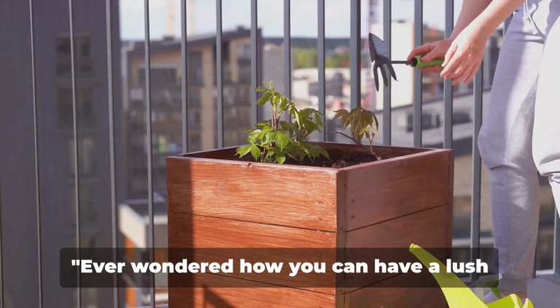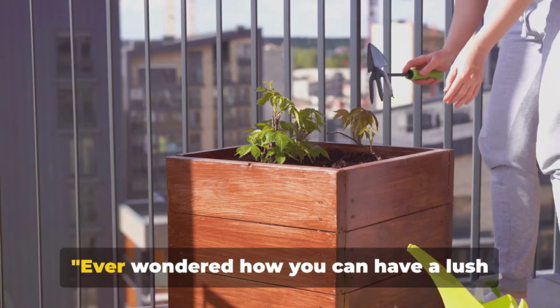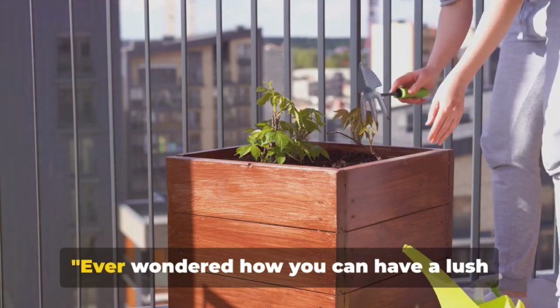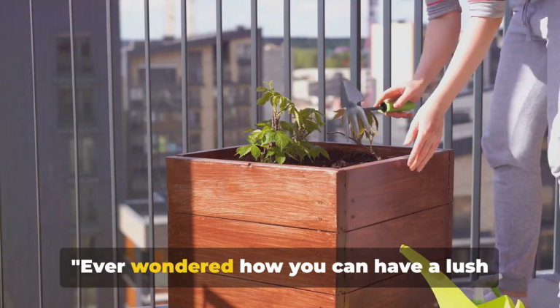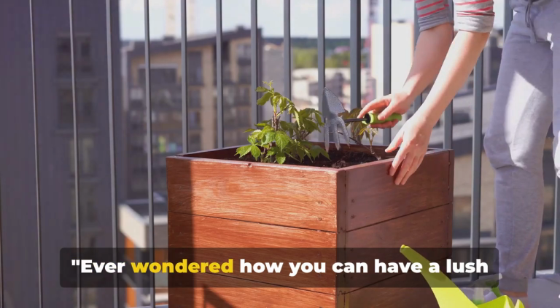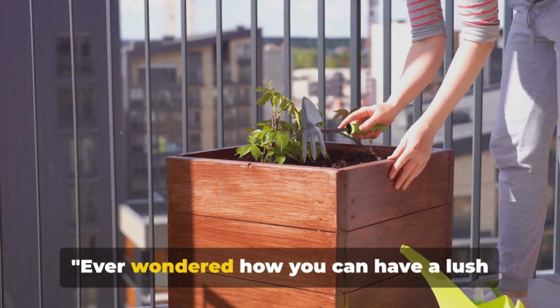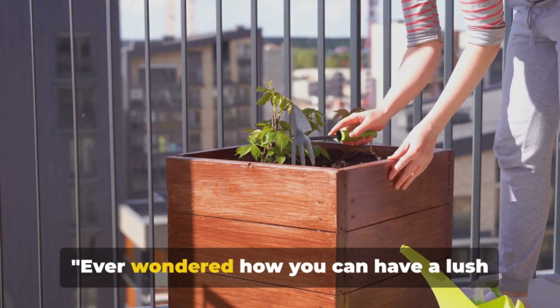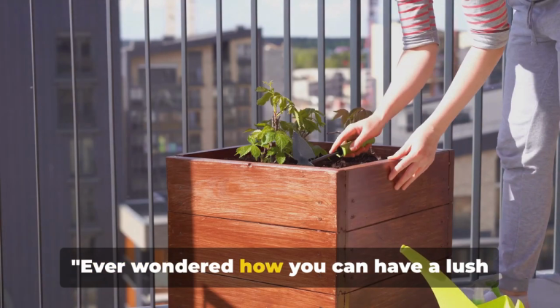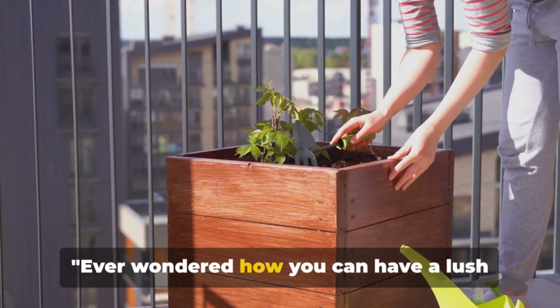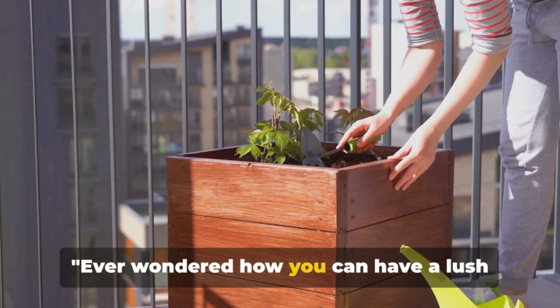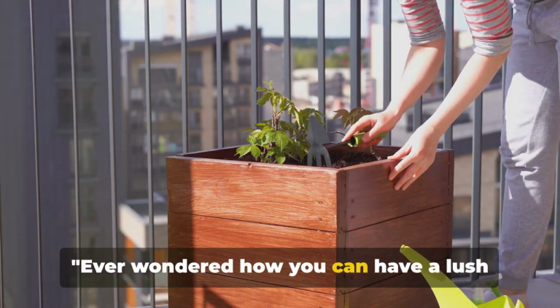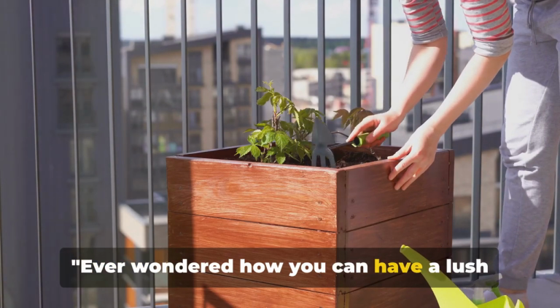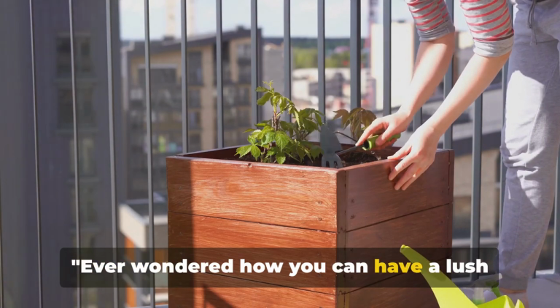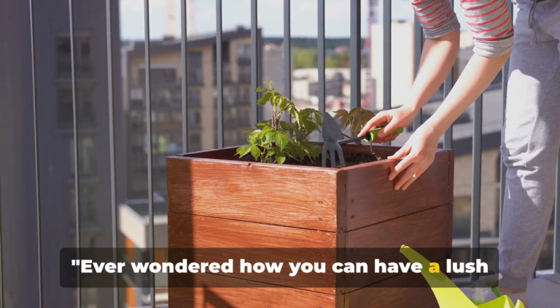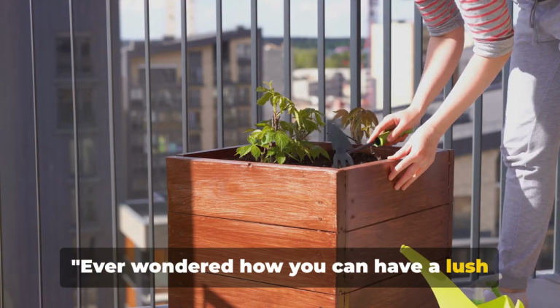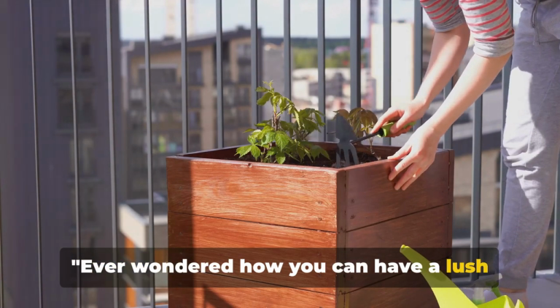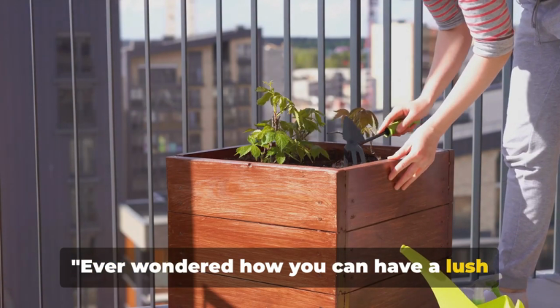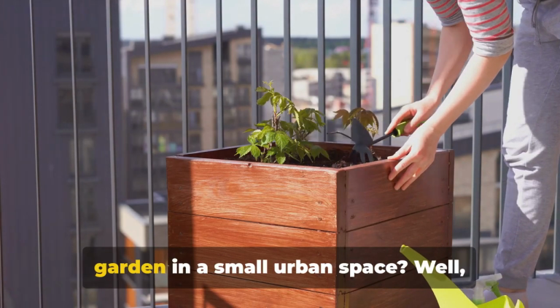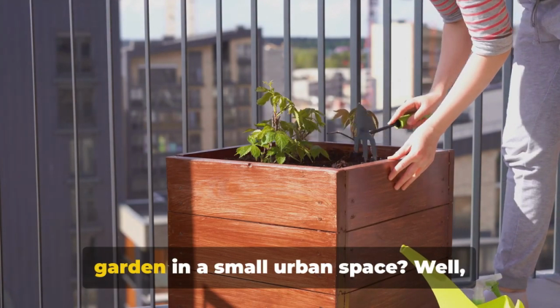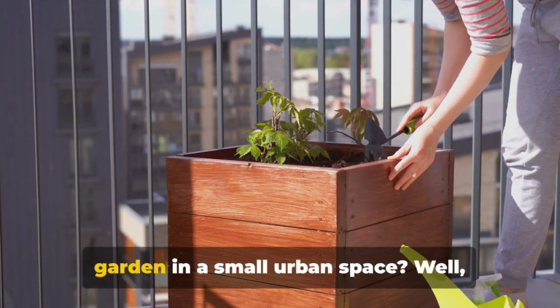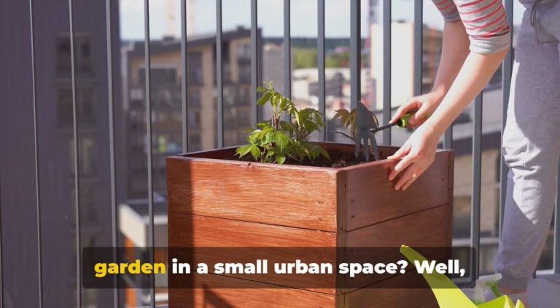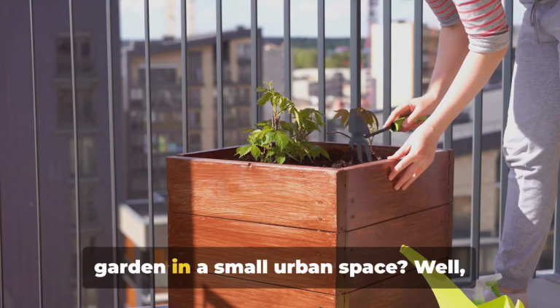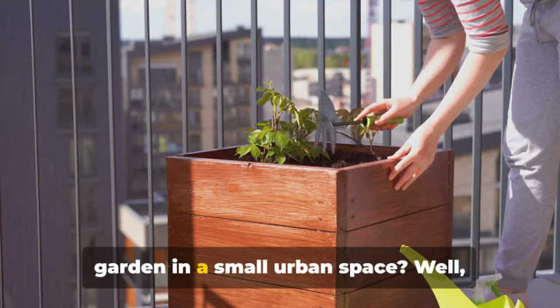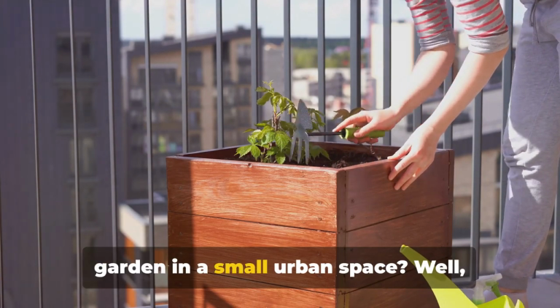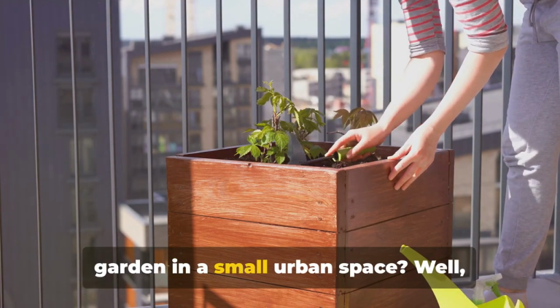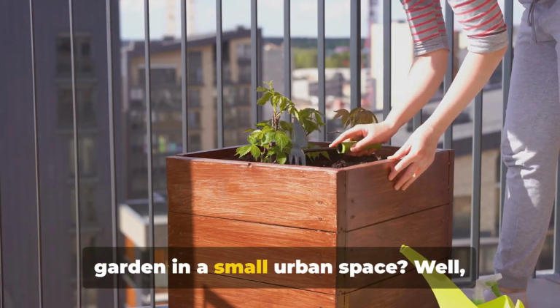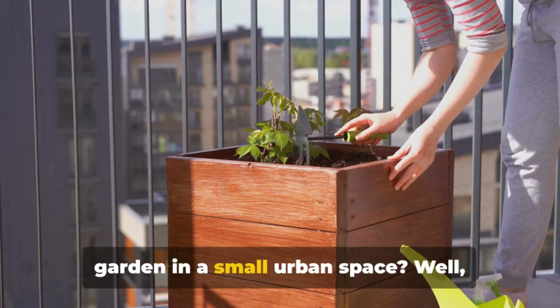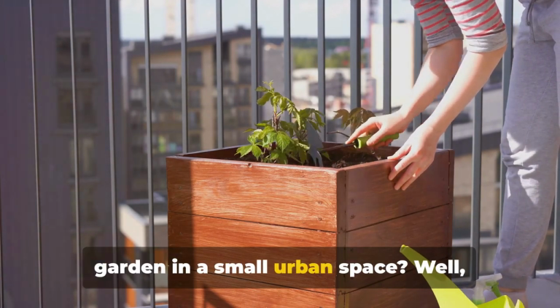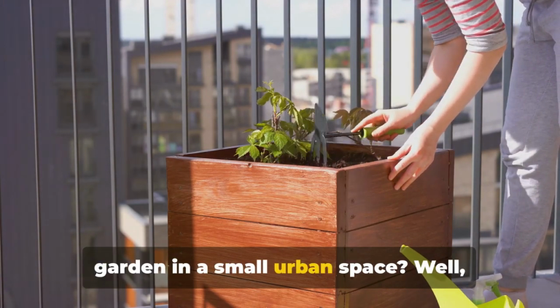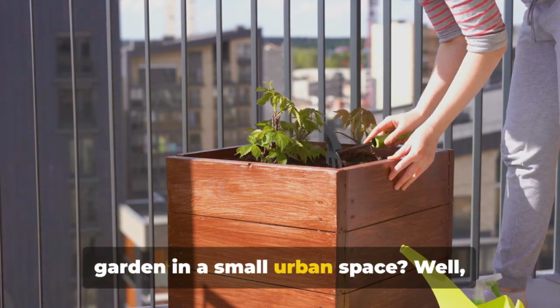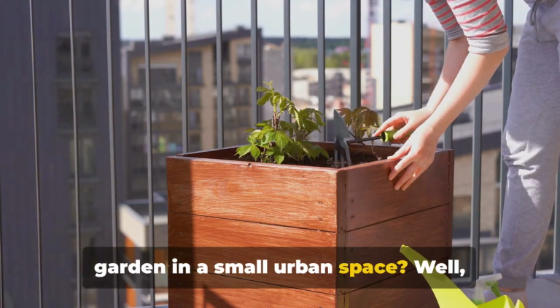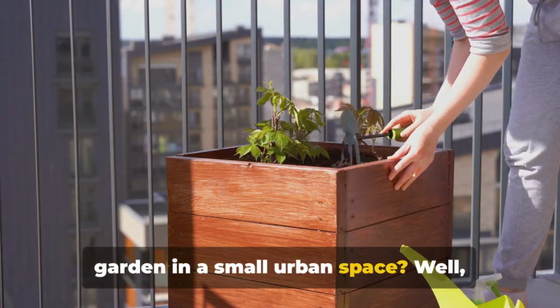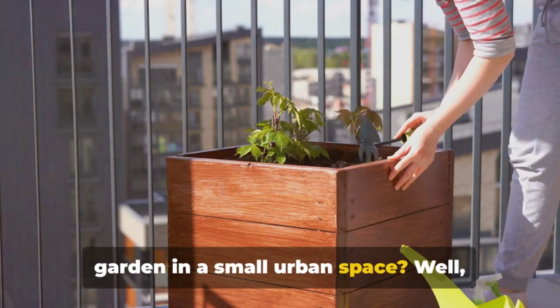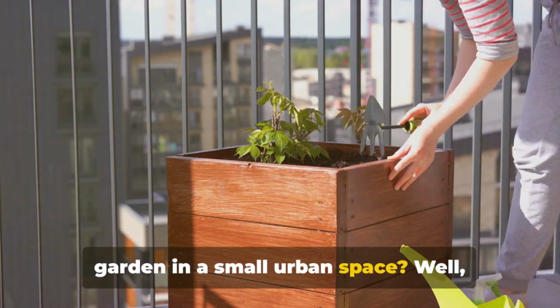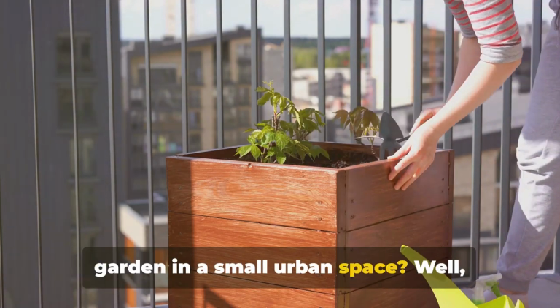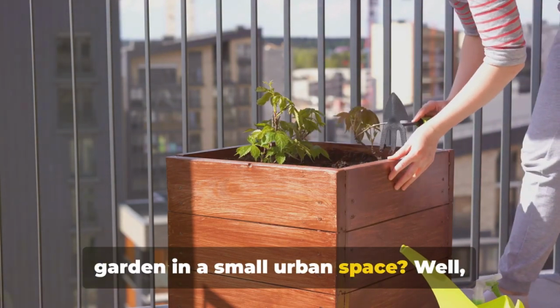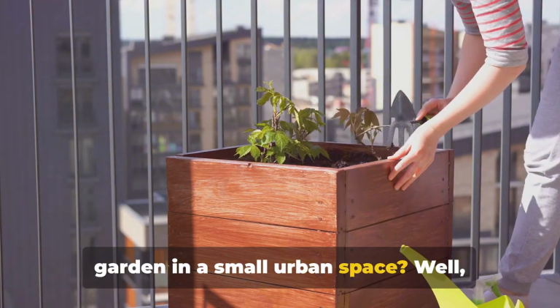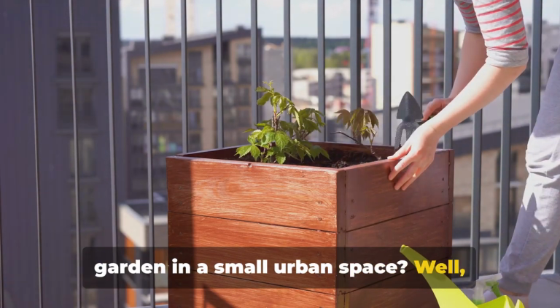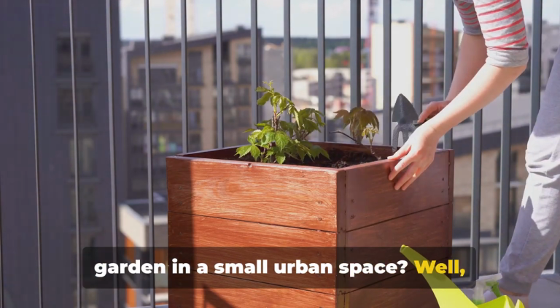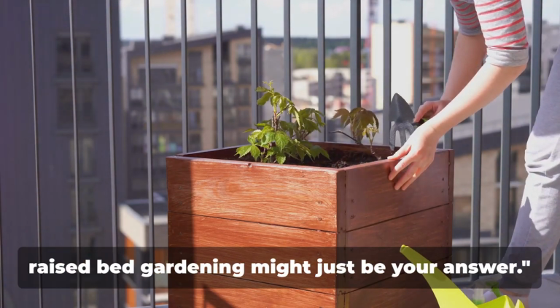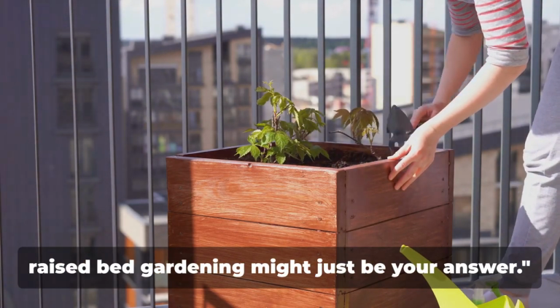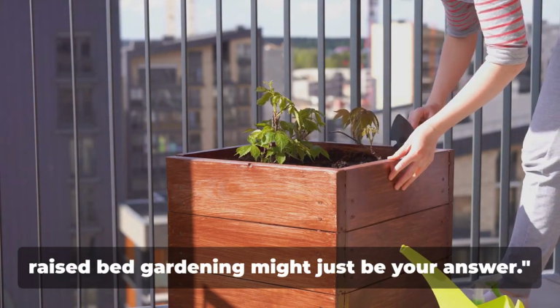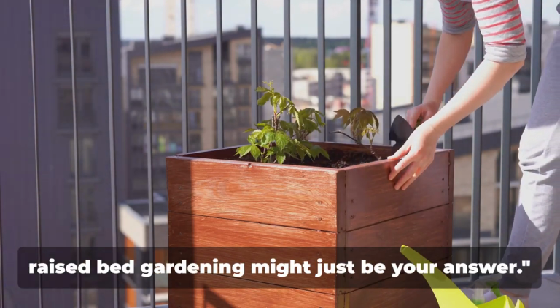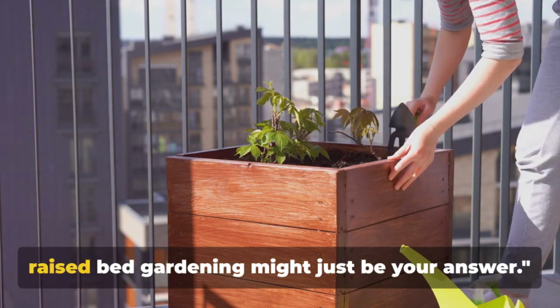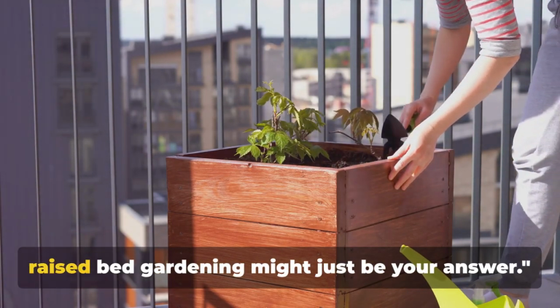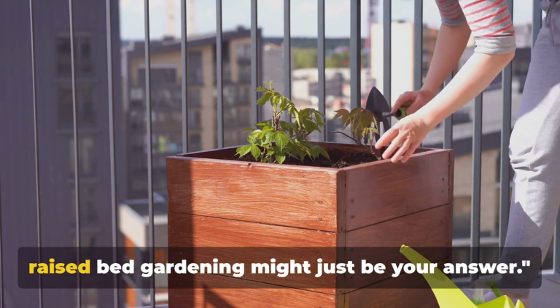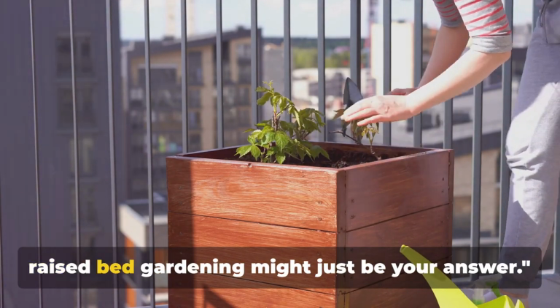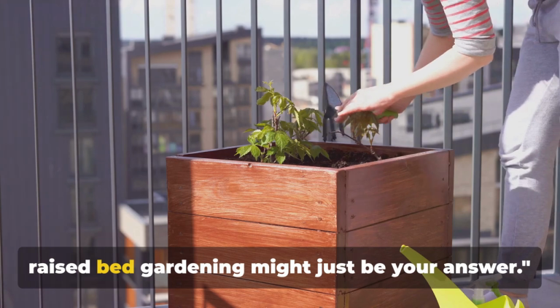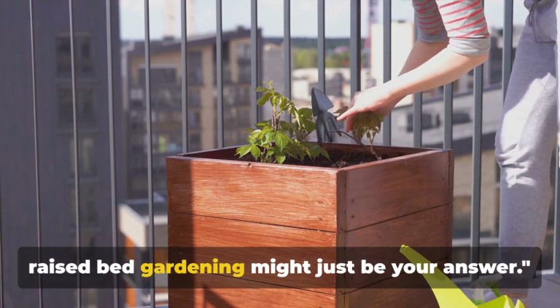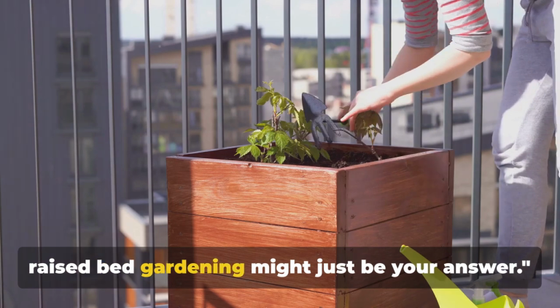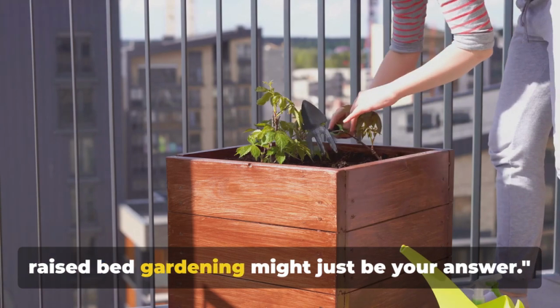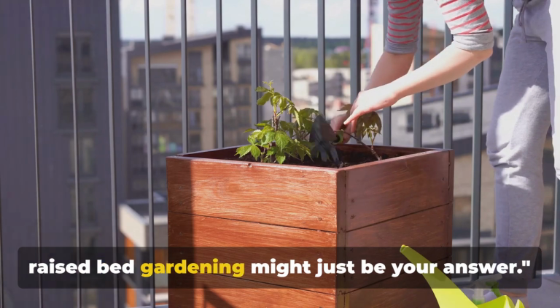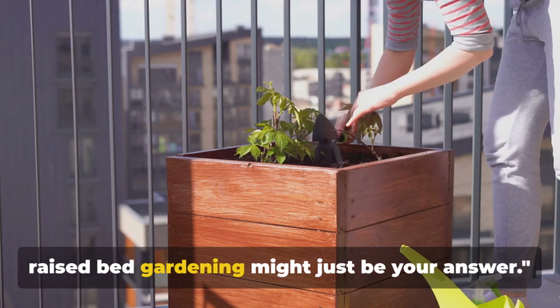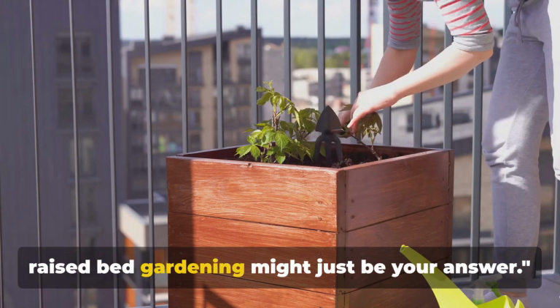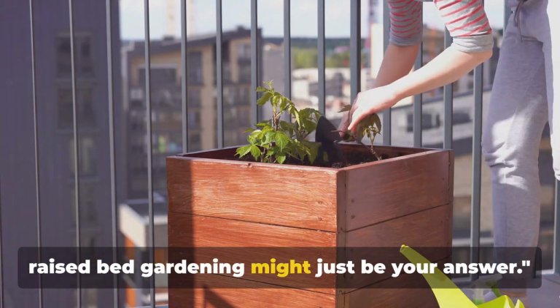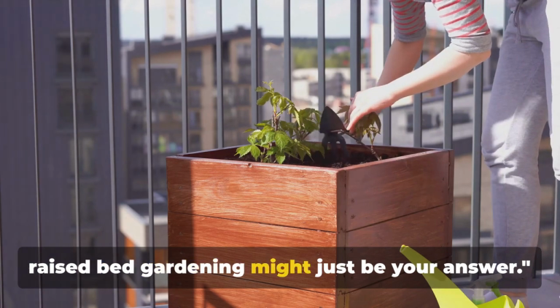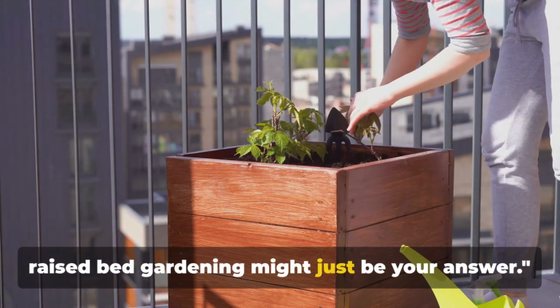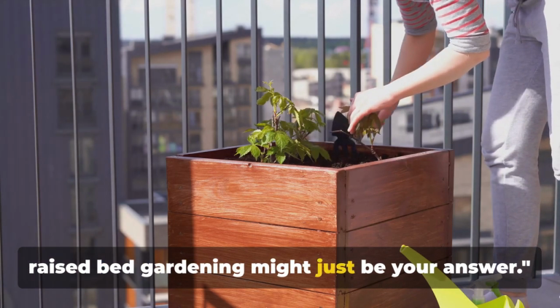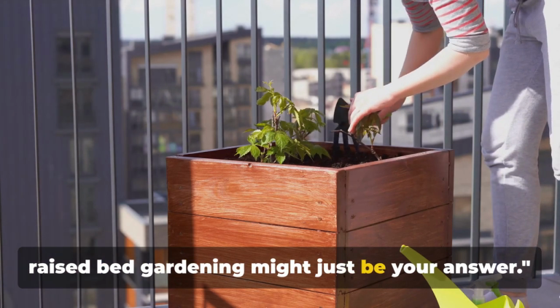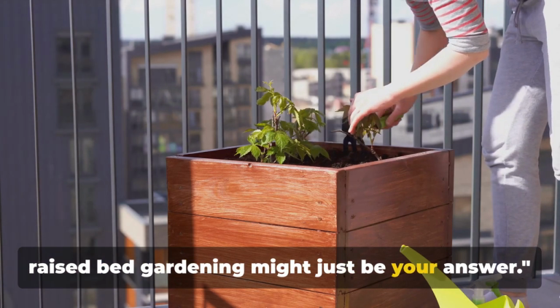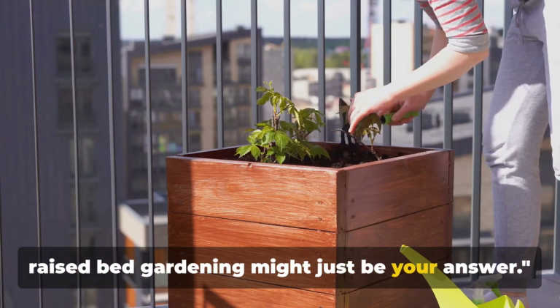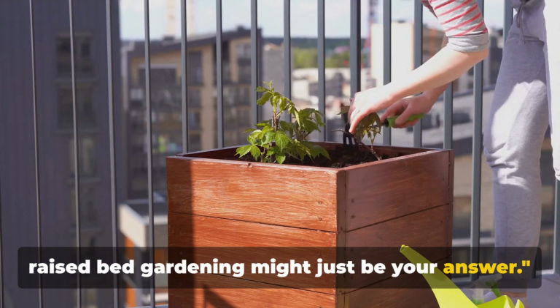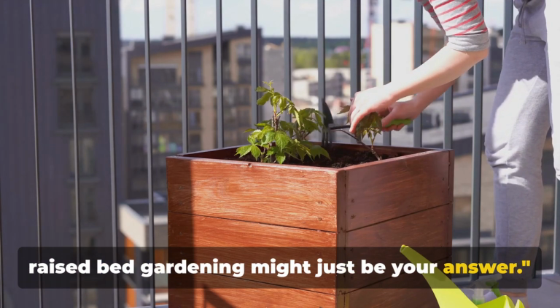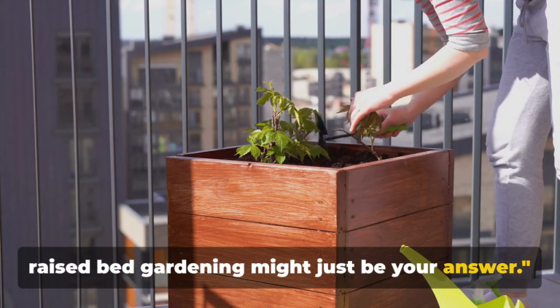Ever wondered how you can have a lush garden in a small urban space? Well, raised bed gardening might just be your answer.